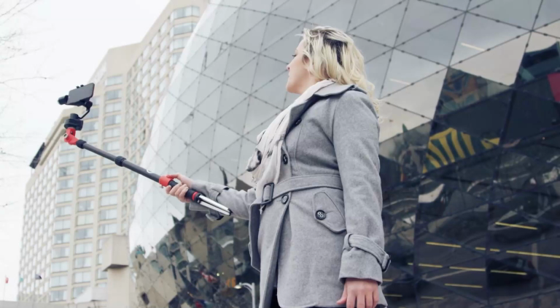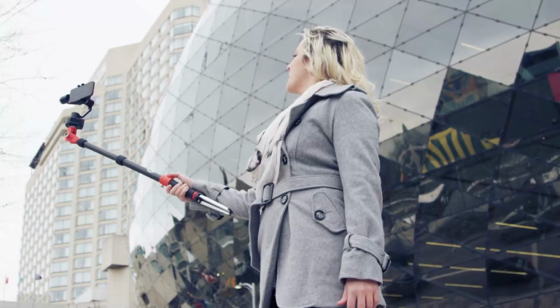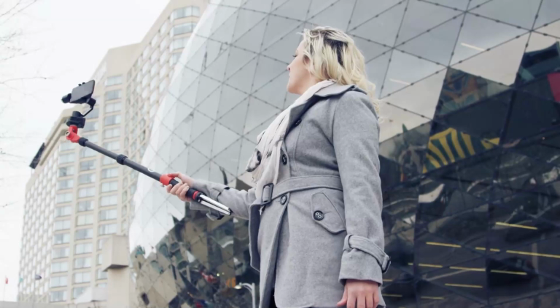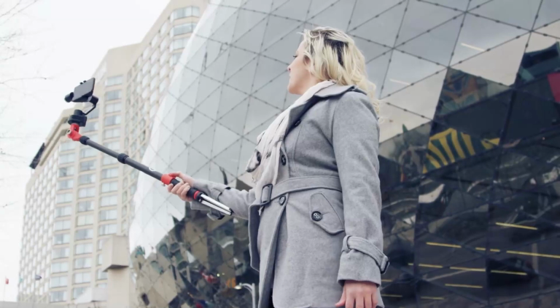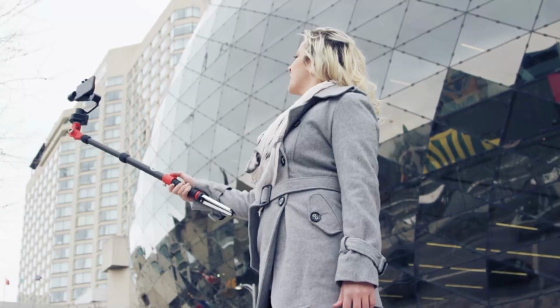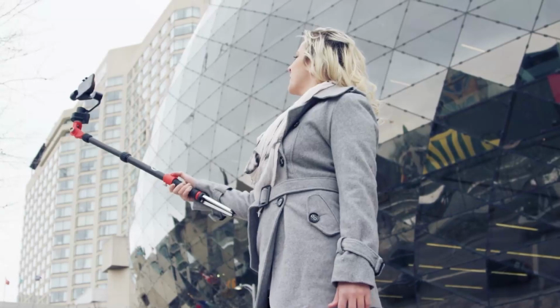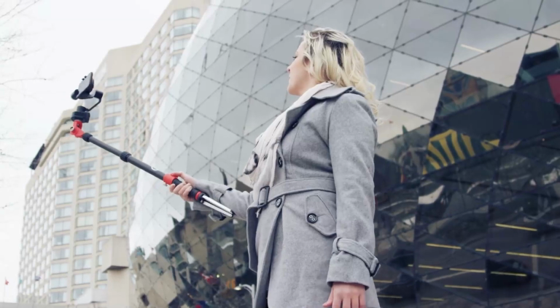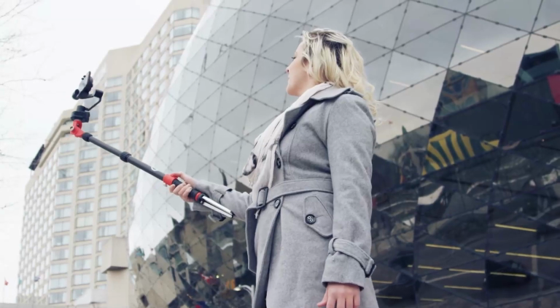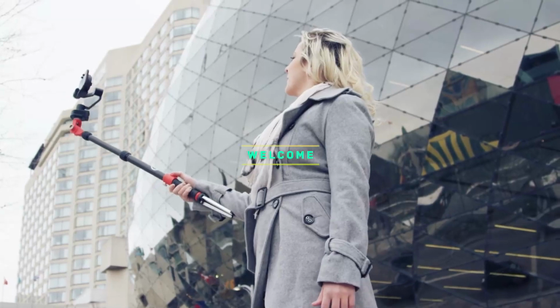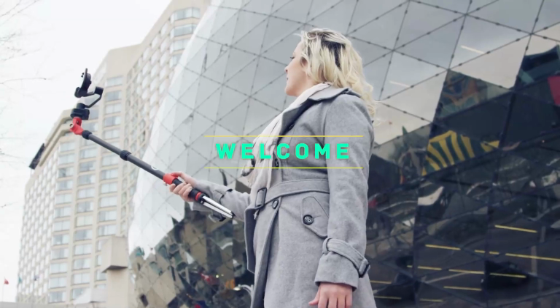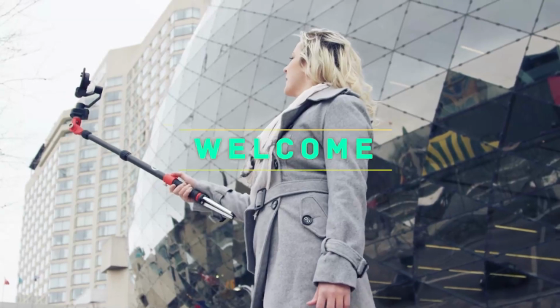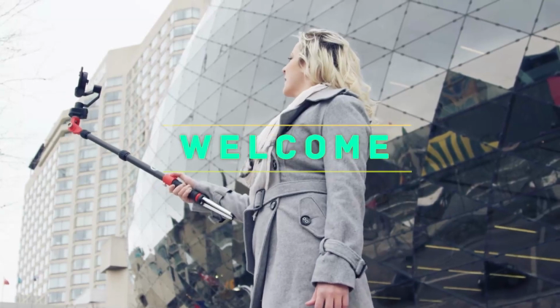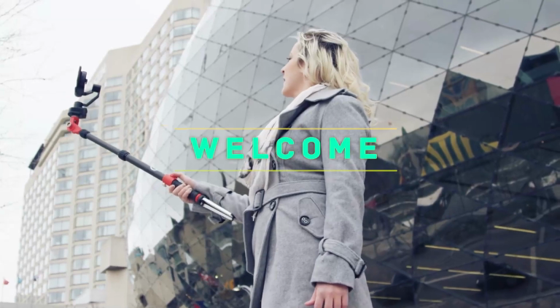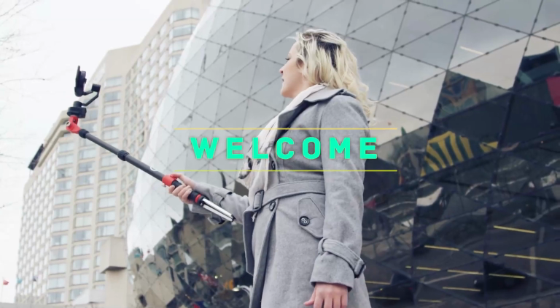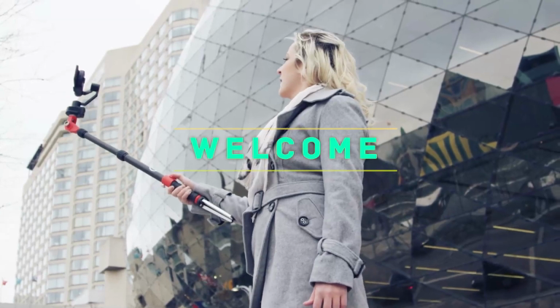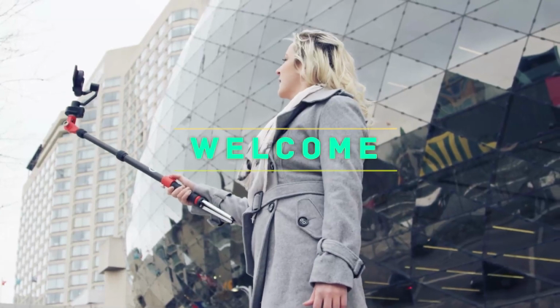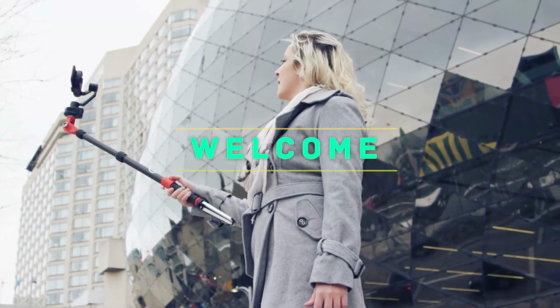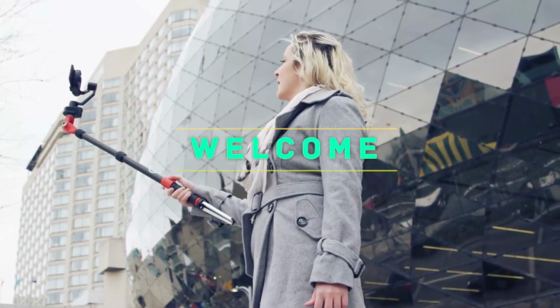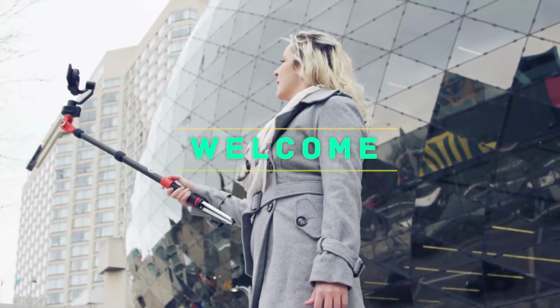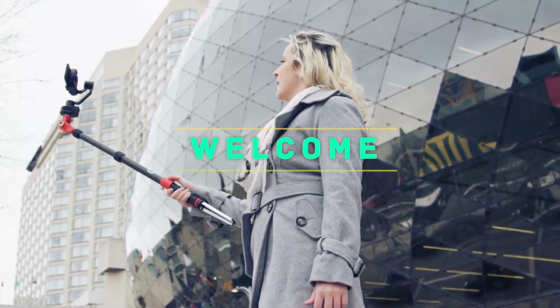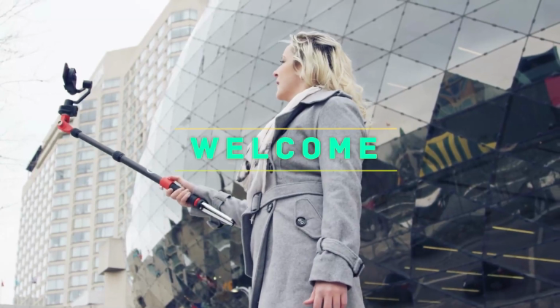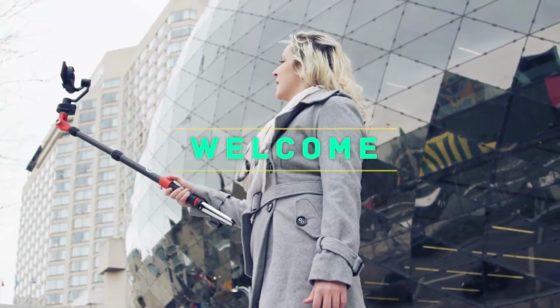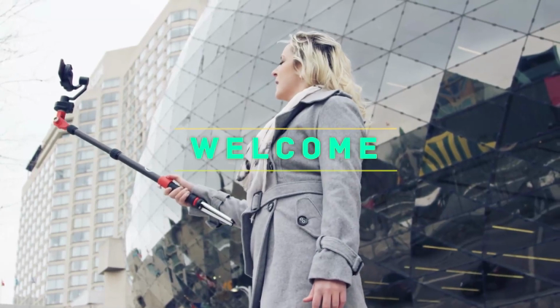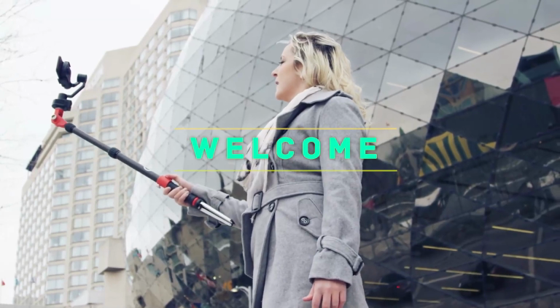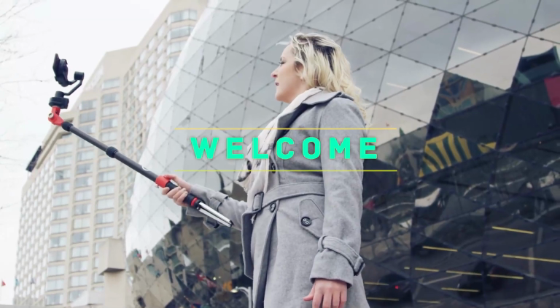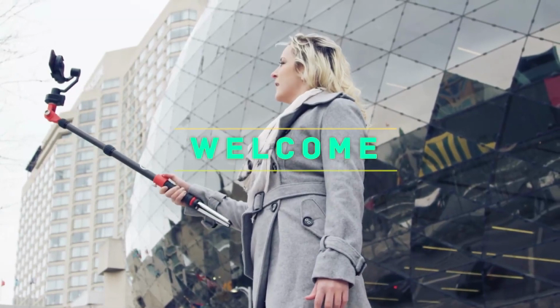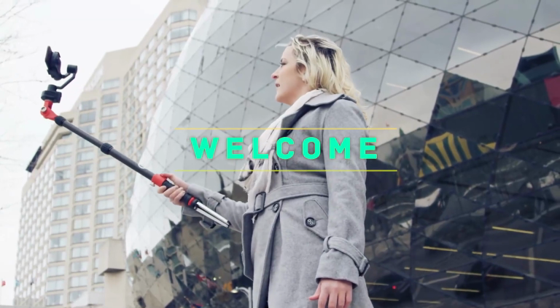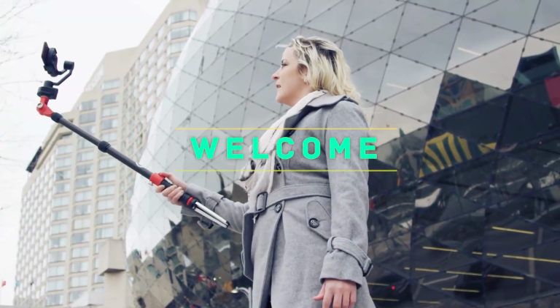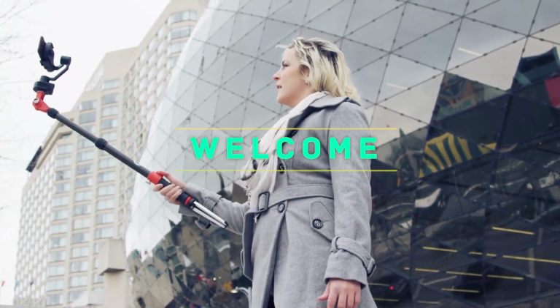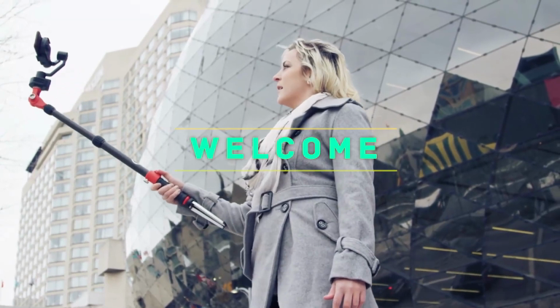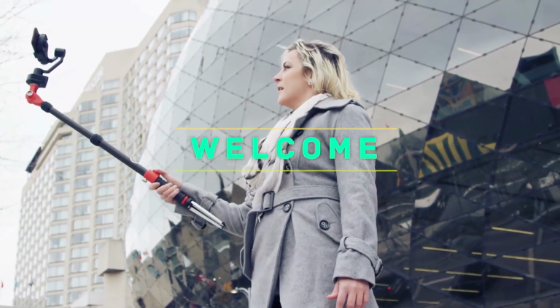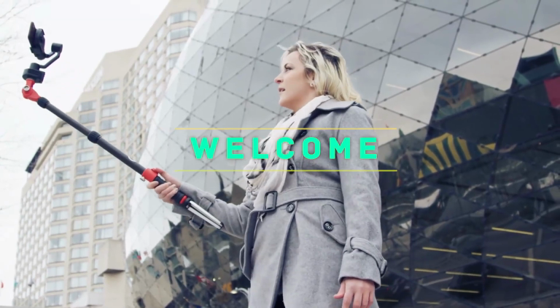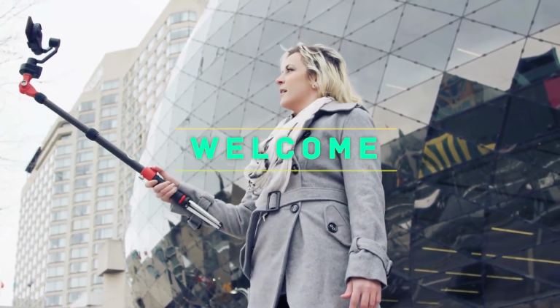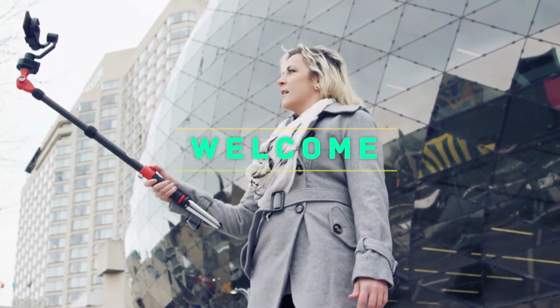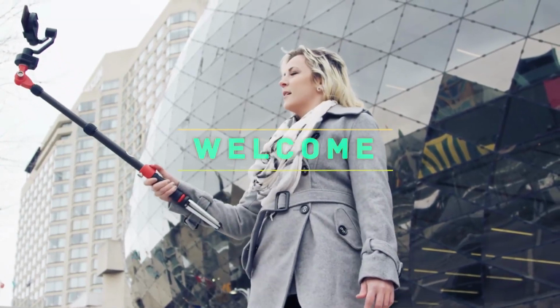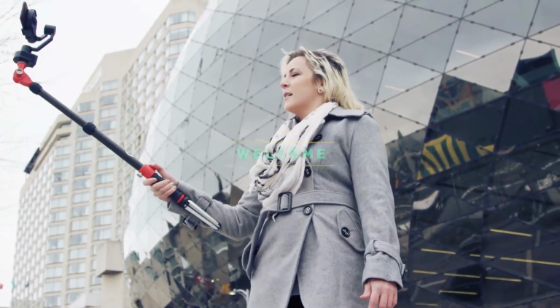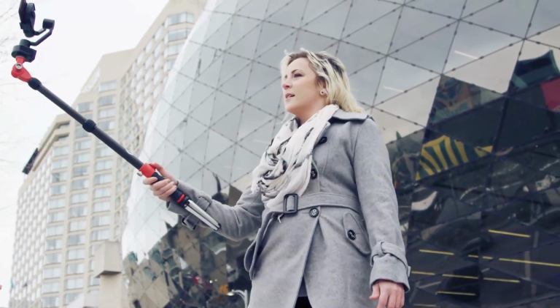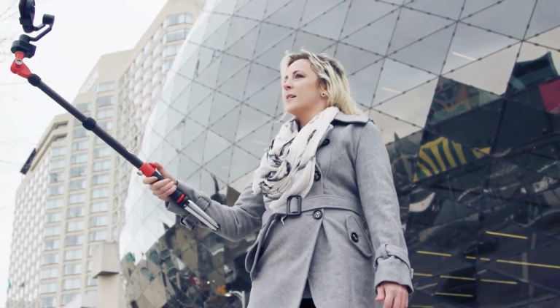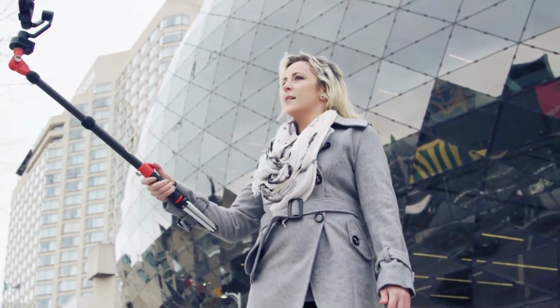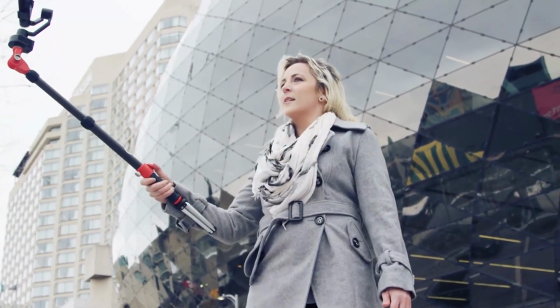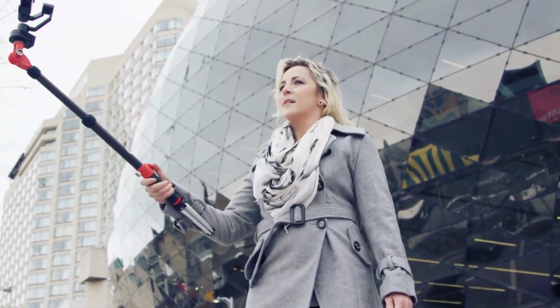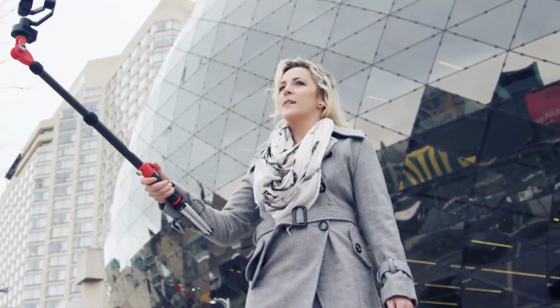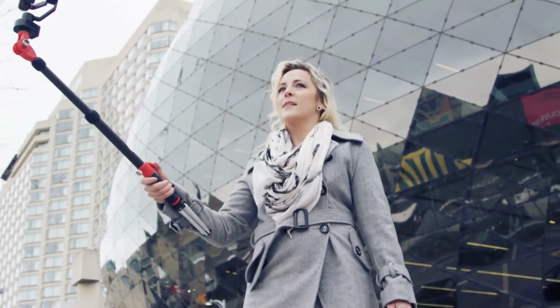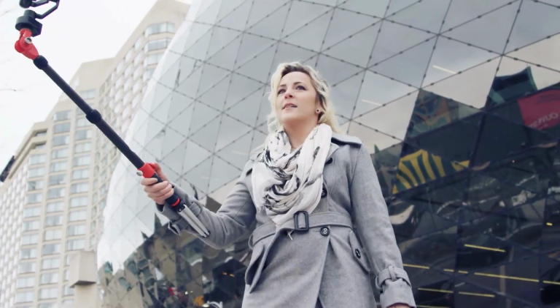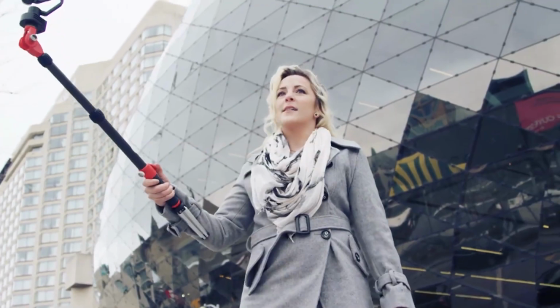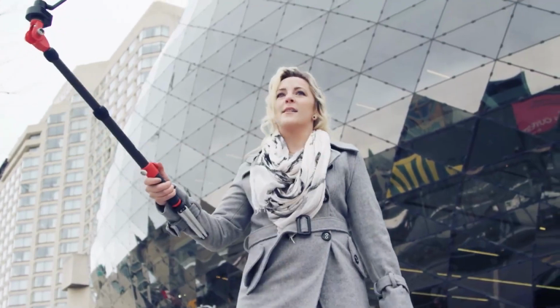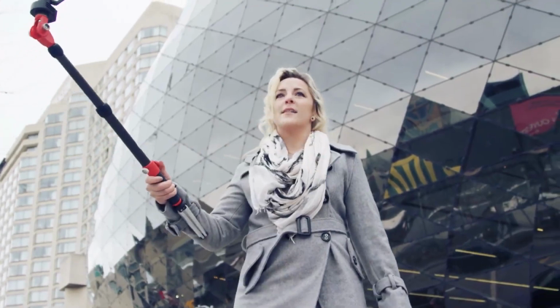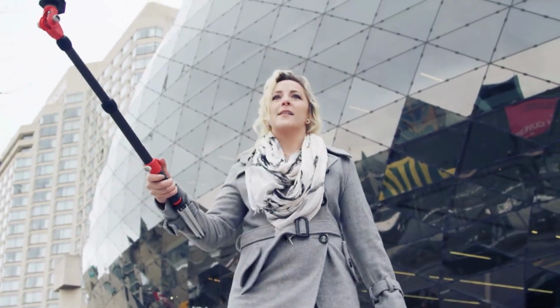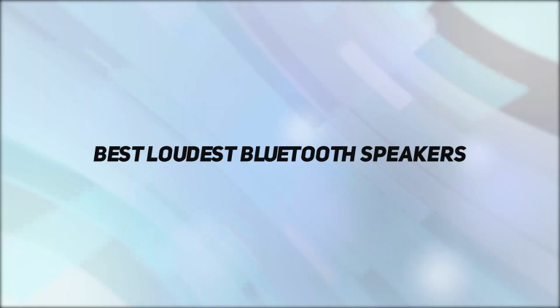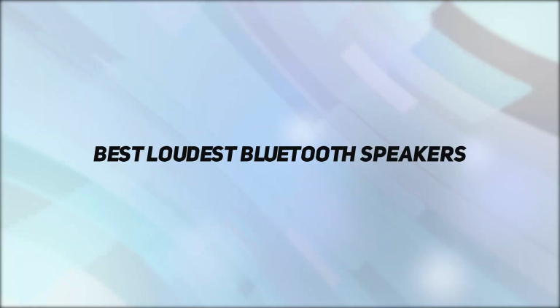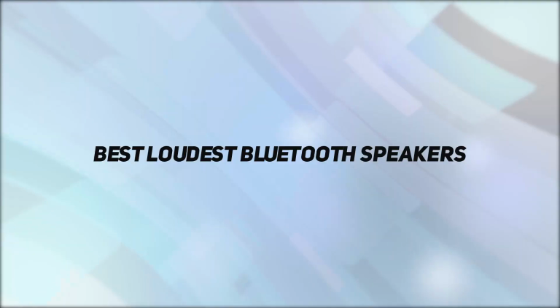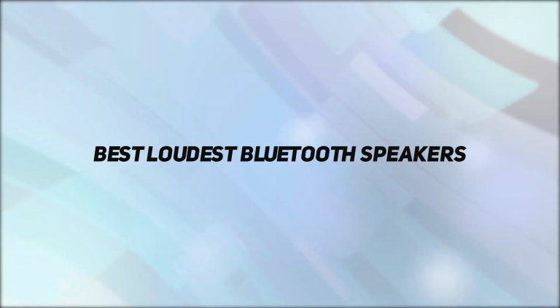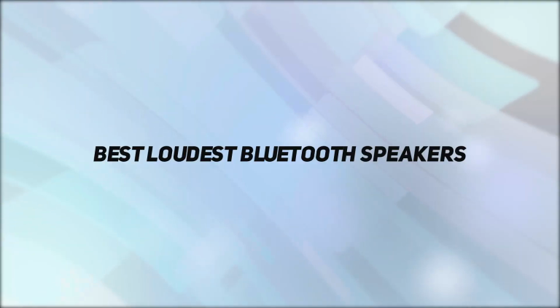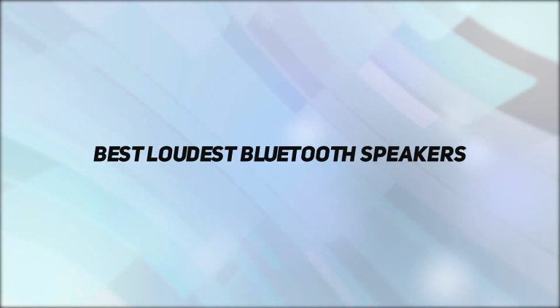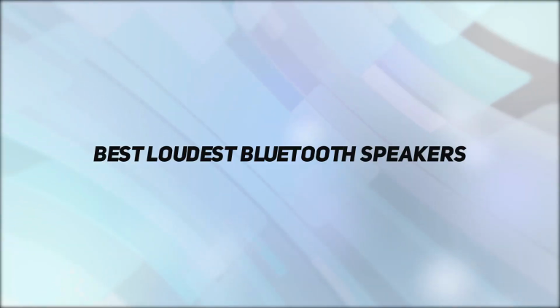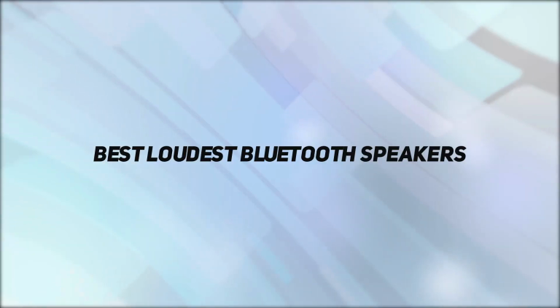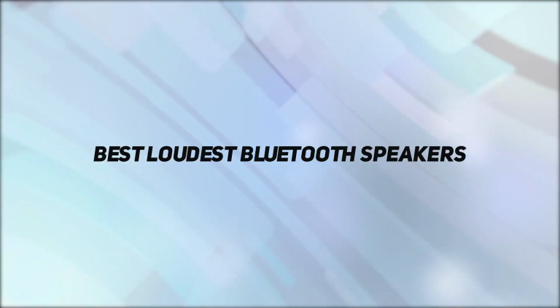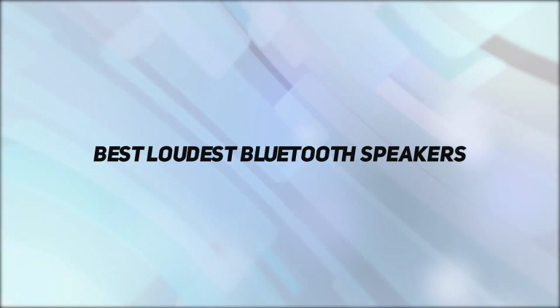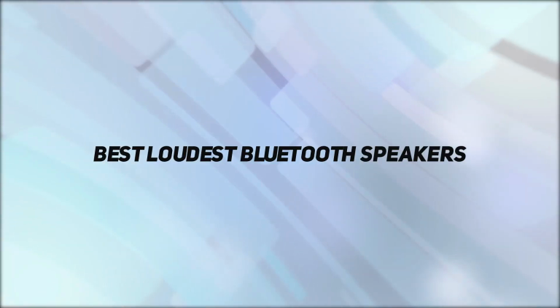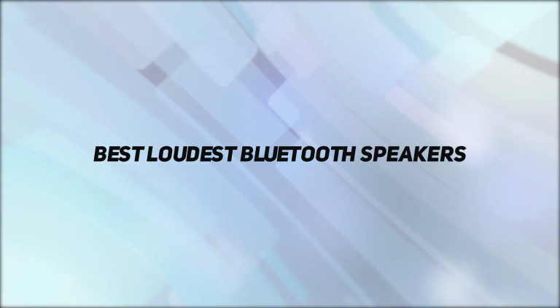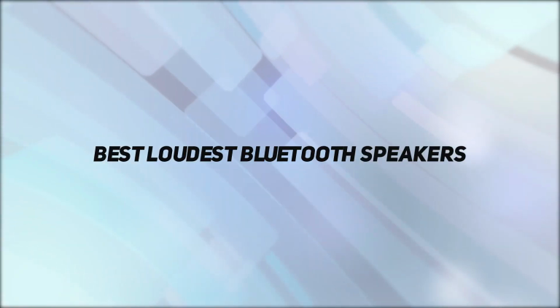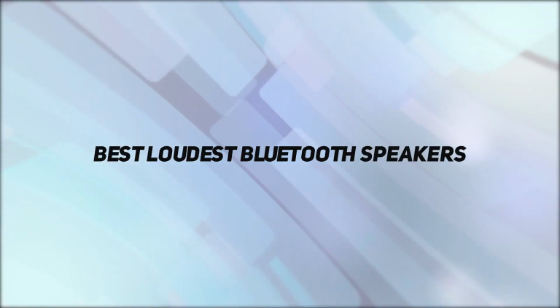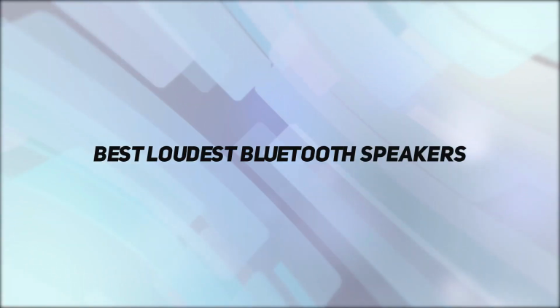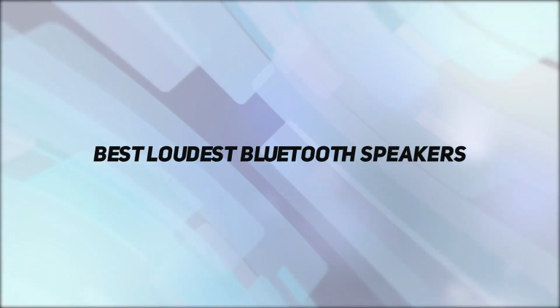Hey, welcome back to my channel. In this video, I'm gonna talk about the top 5 best loudest Bluetooth speakers.